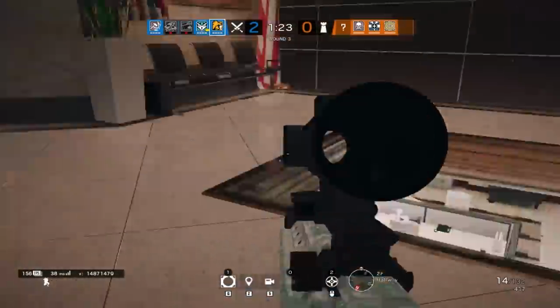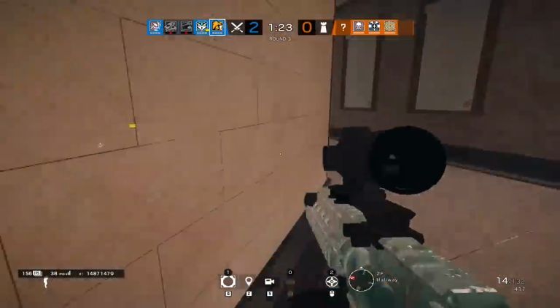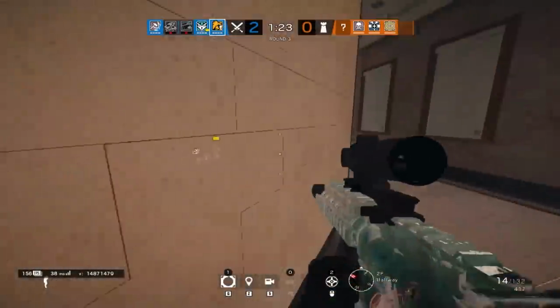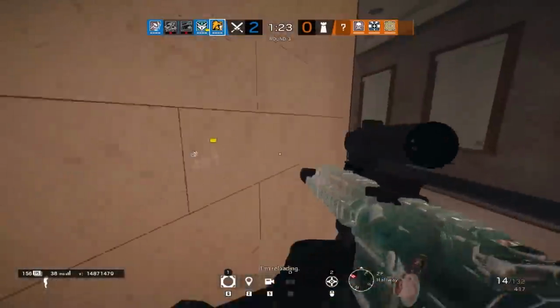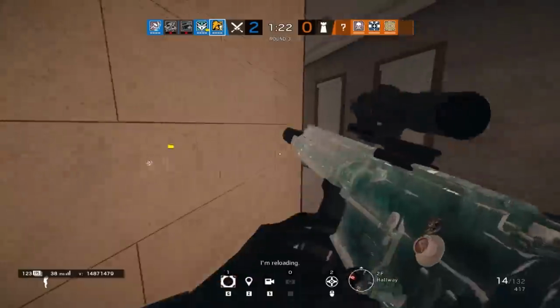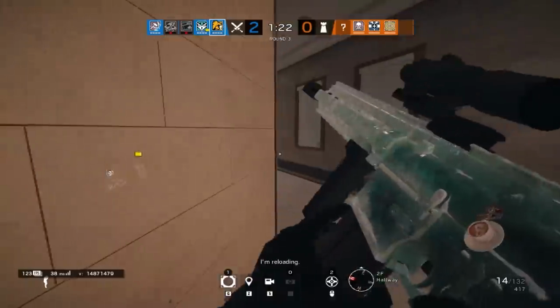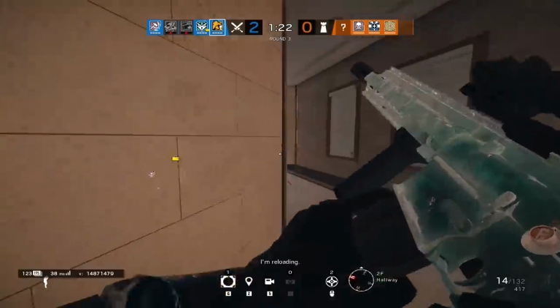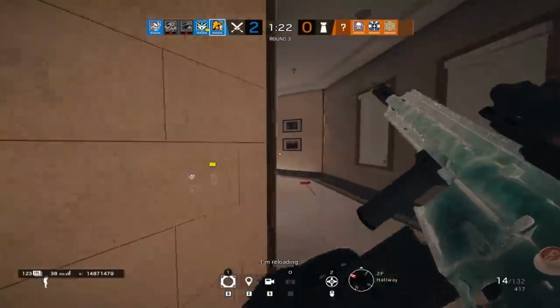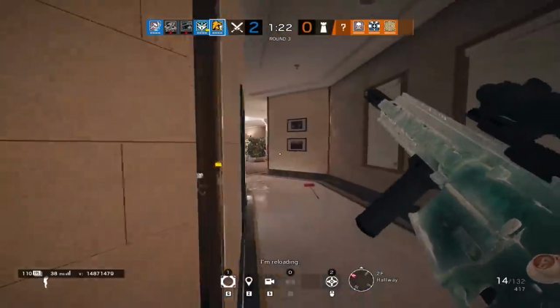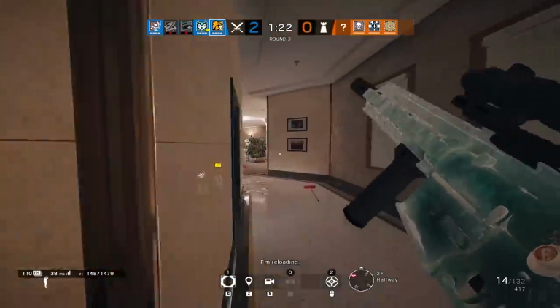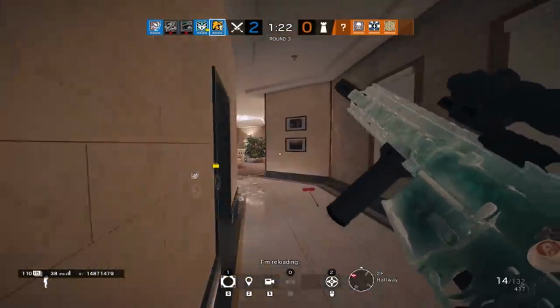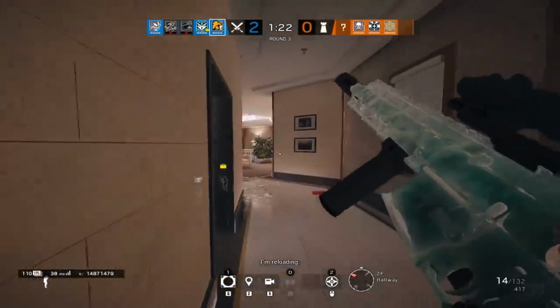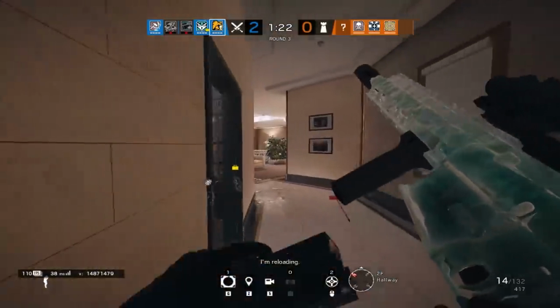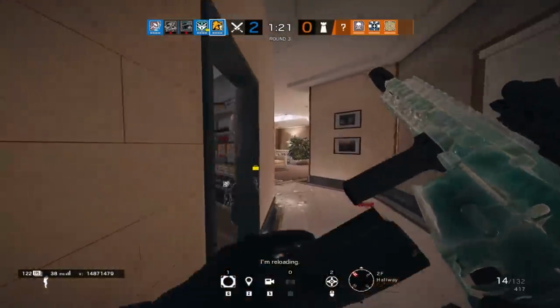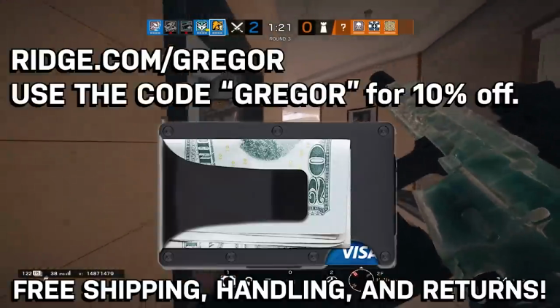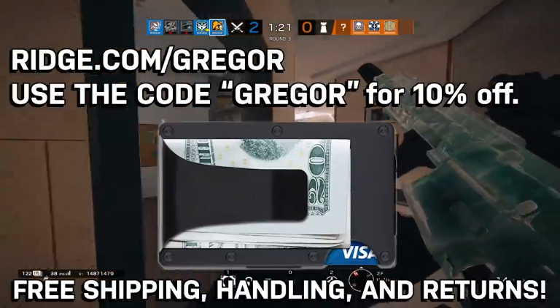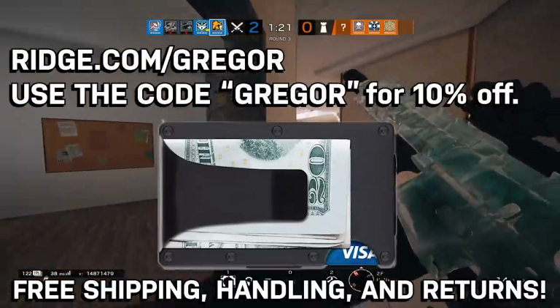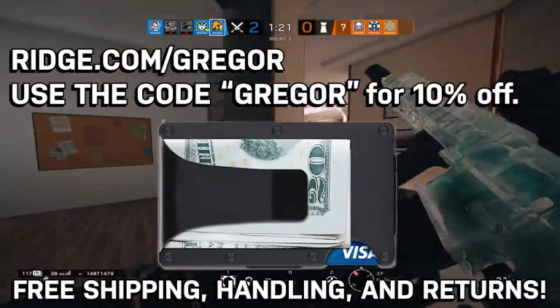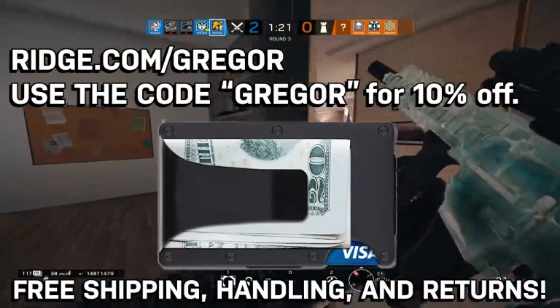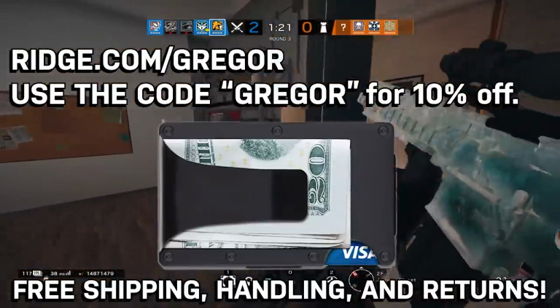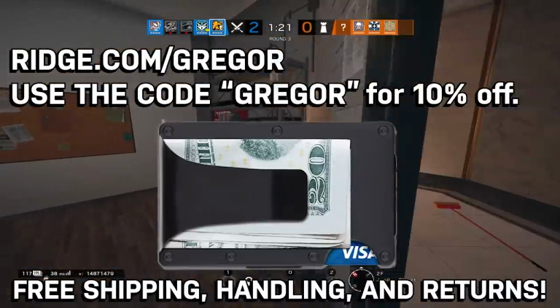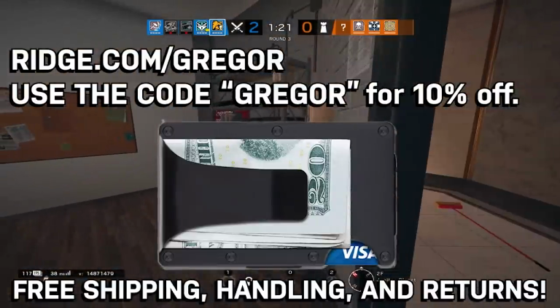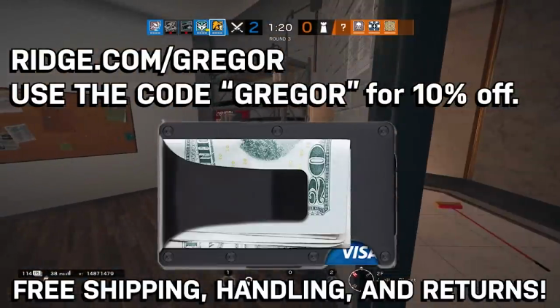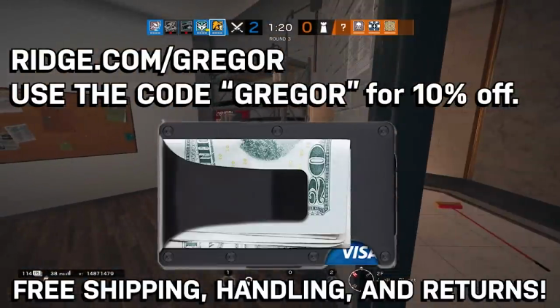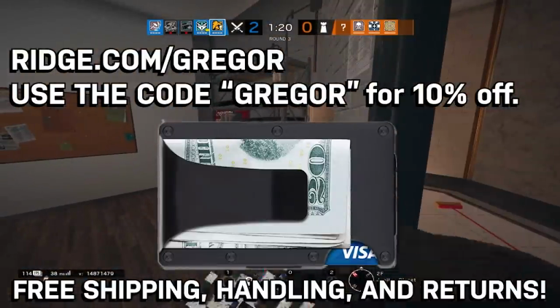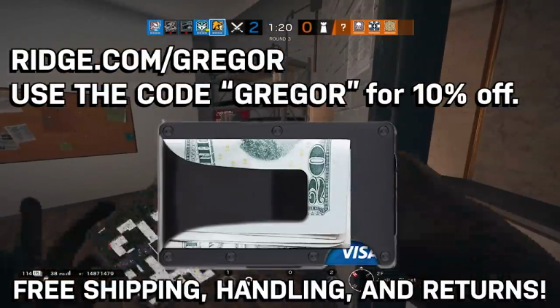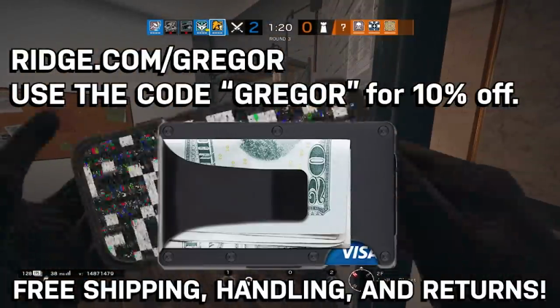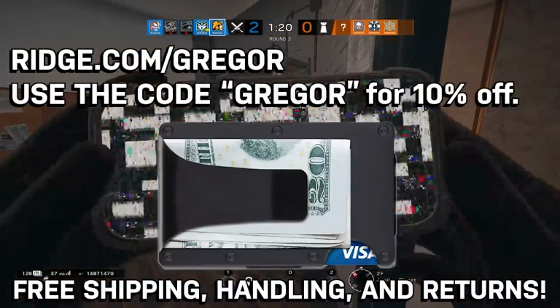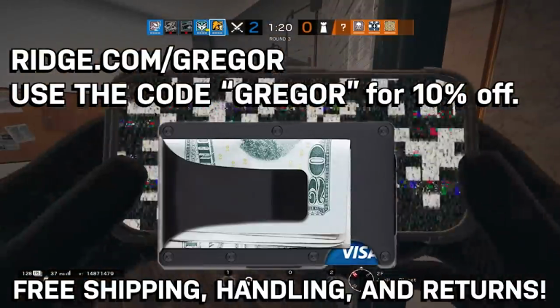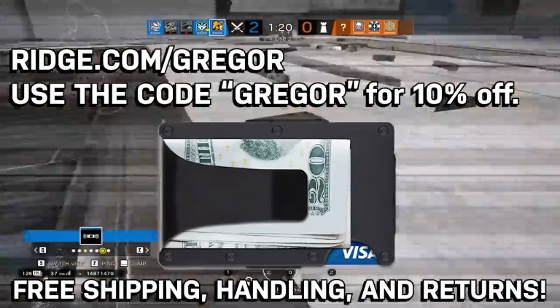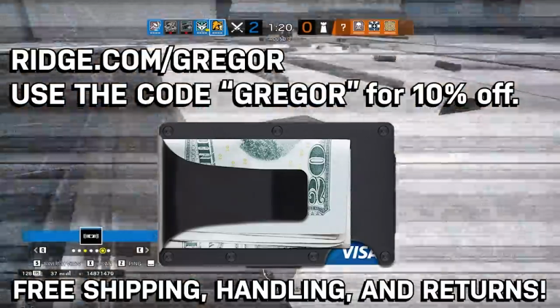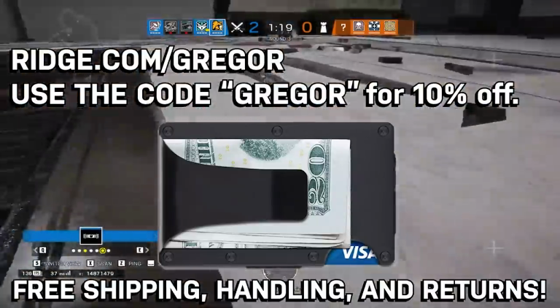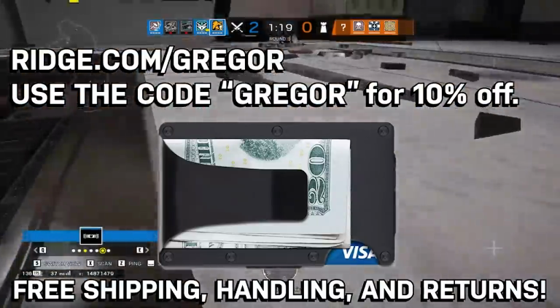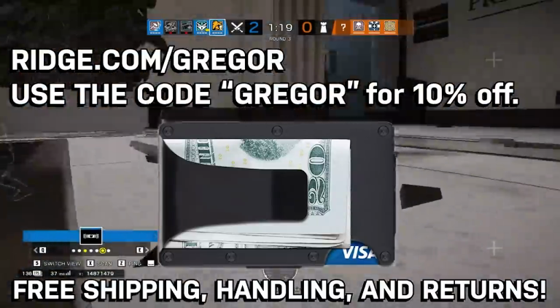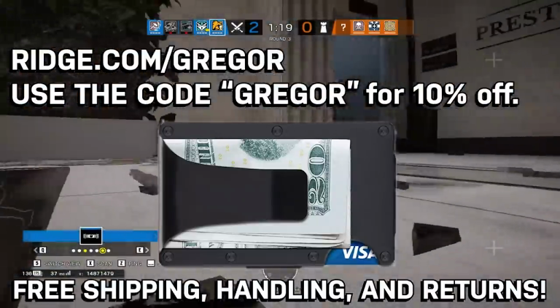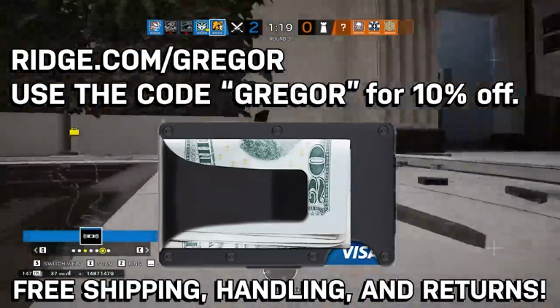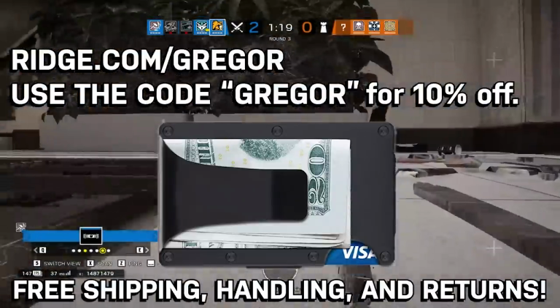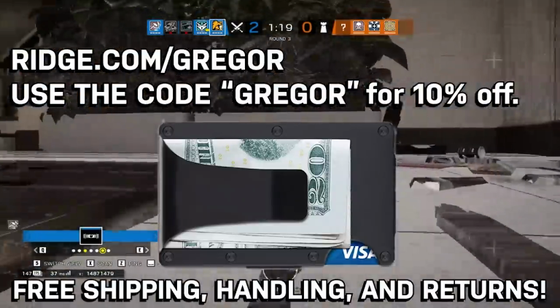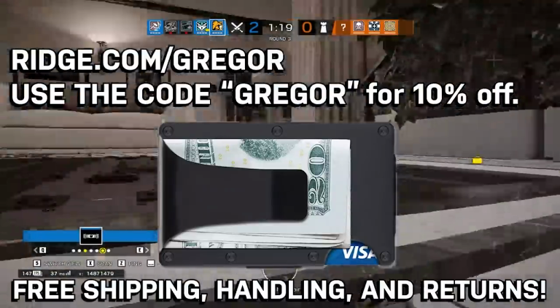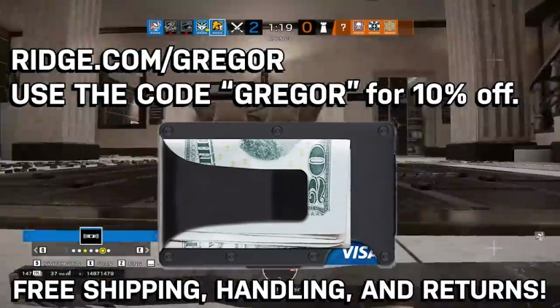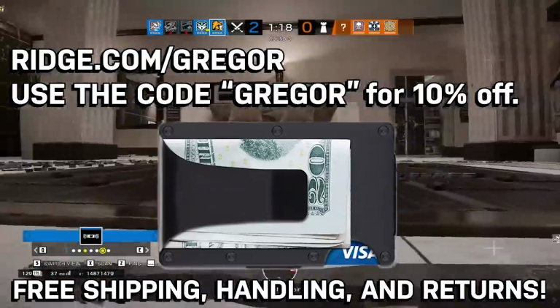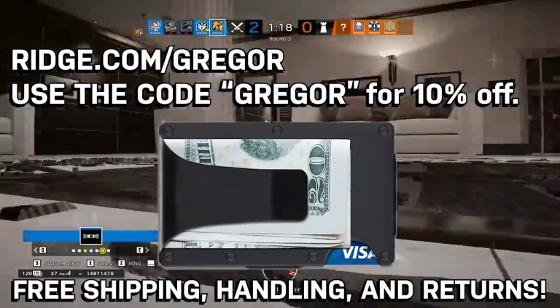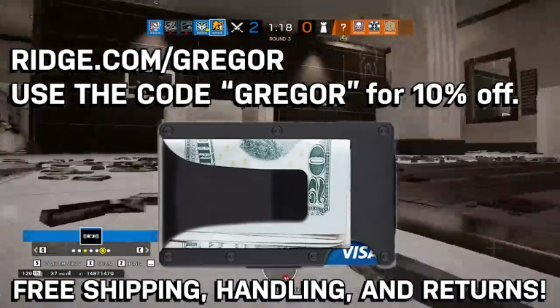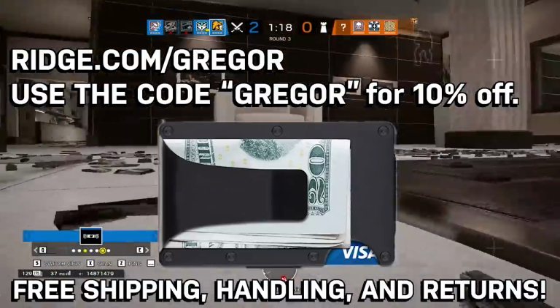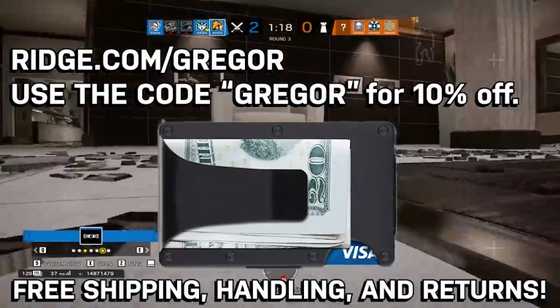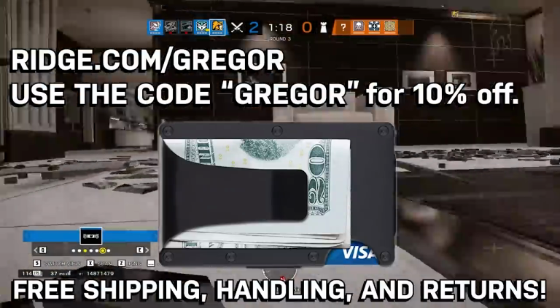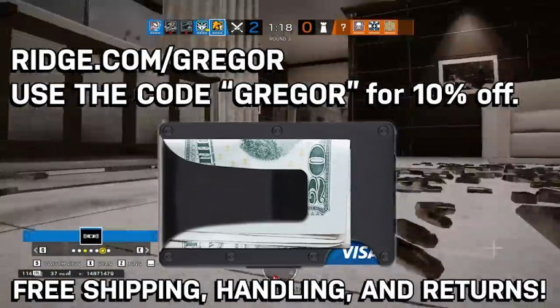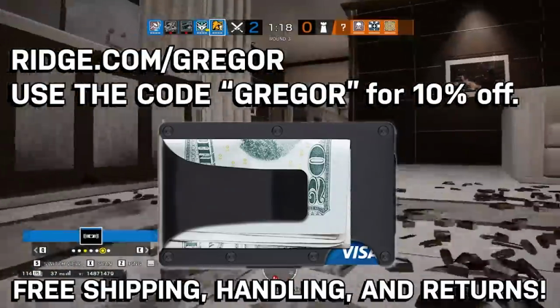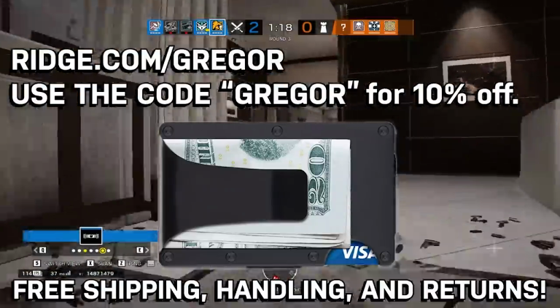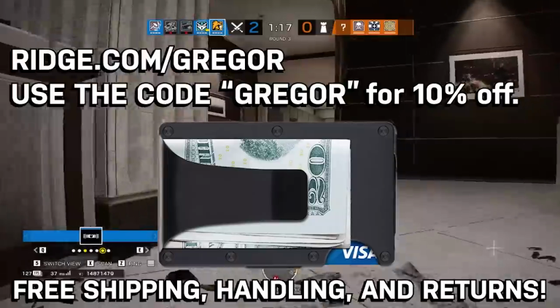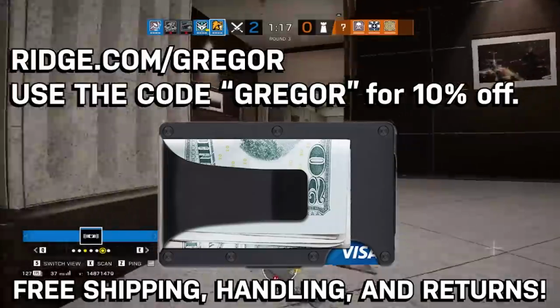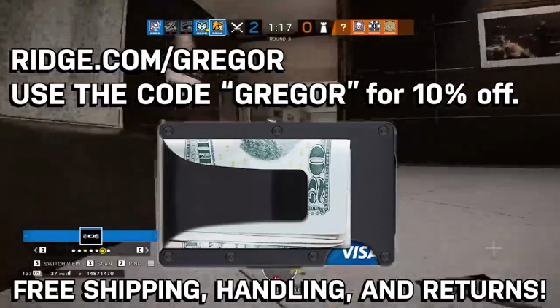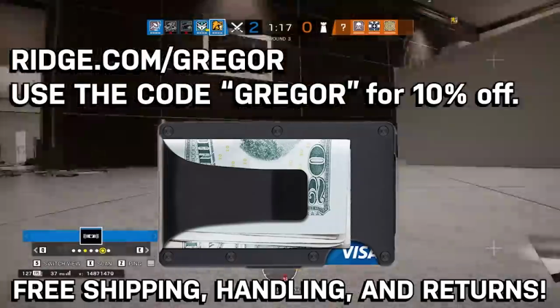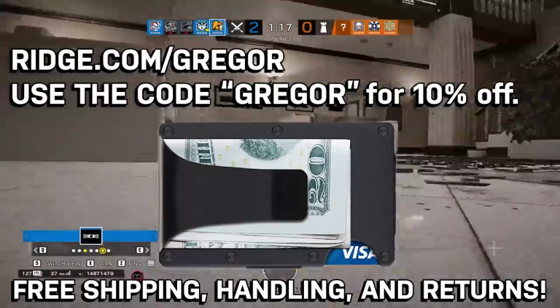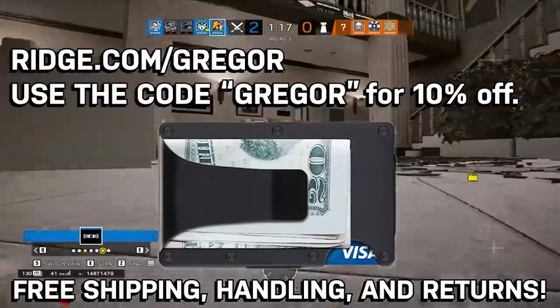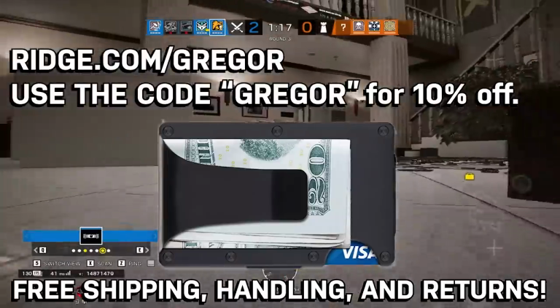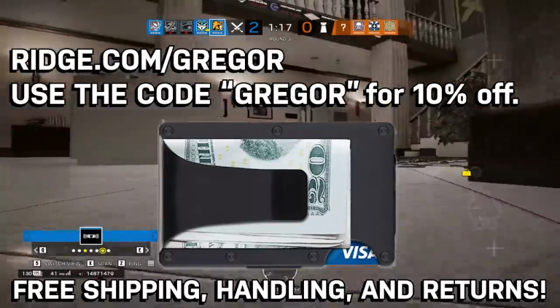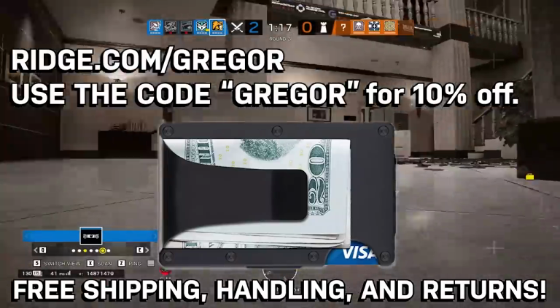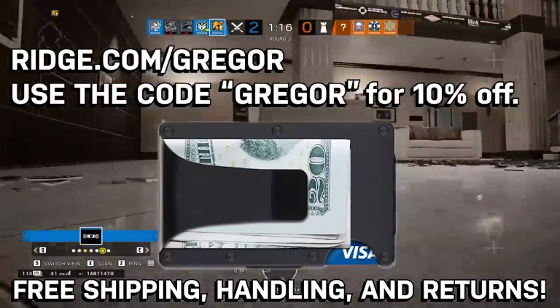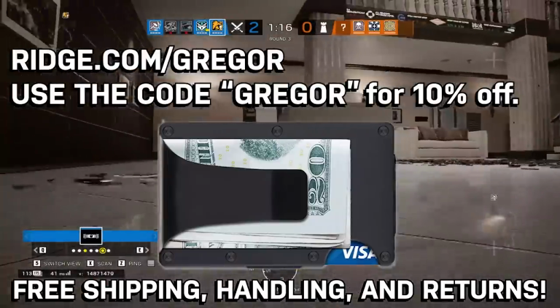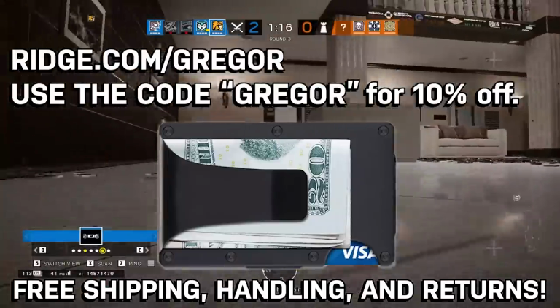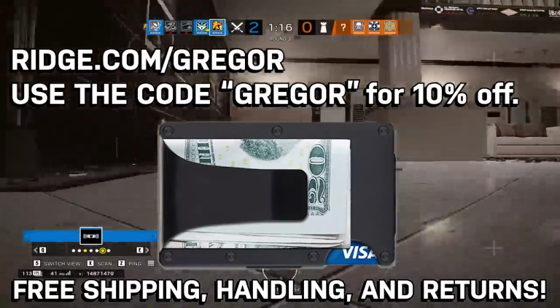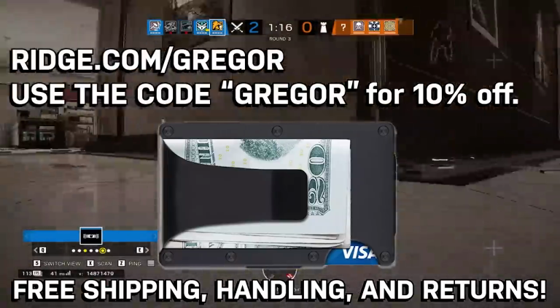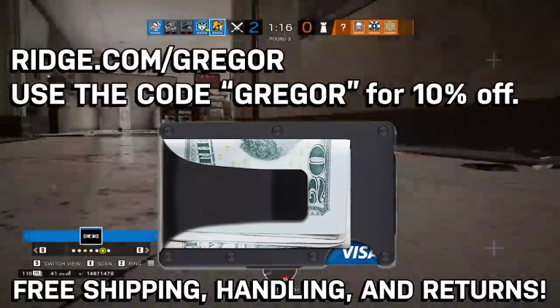To get one for yourself, go to ridge.com/Gregor and use the code Gregor to get 10% off your purchase, free shipping and handling, and free returns if you're not satisfied.